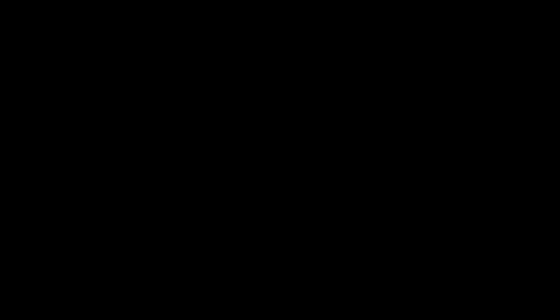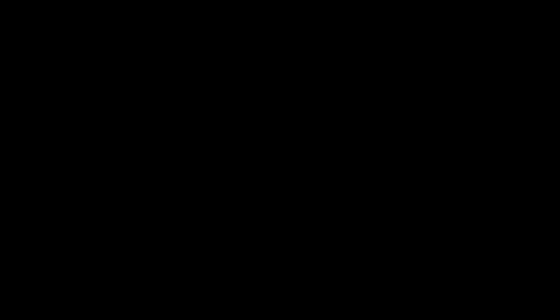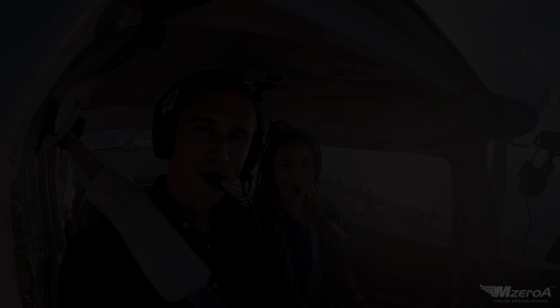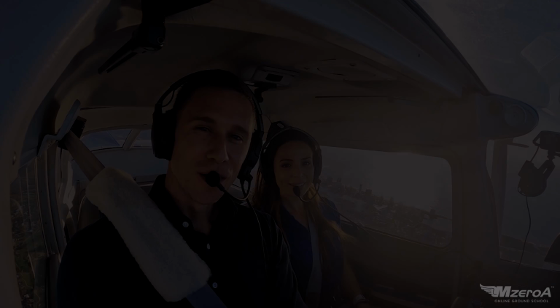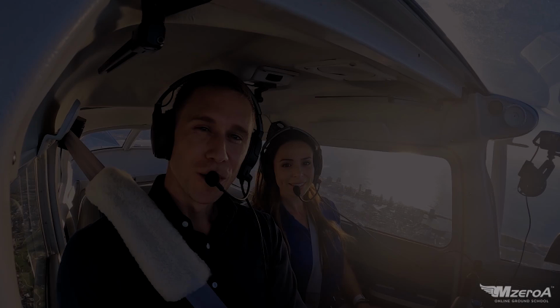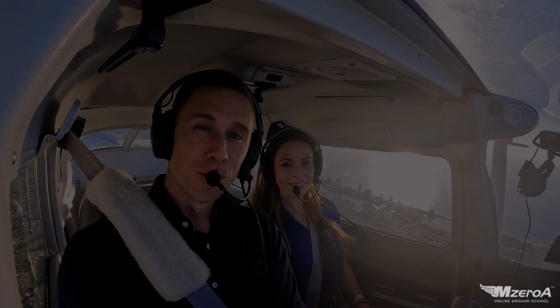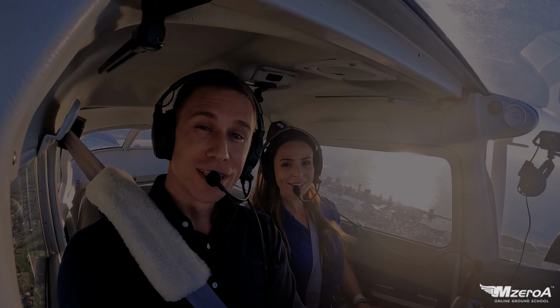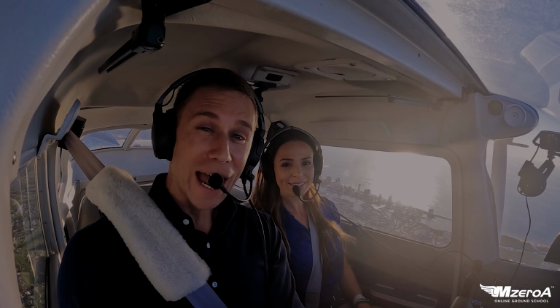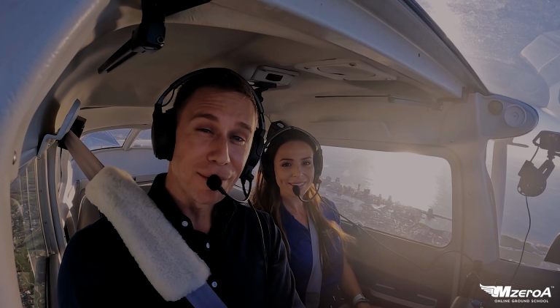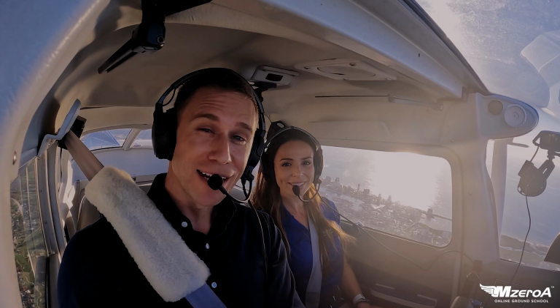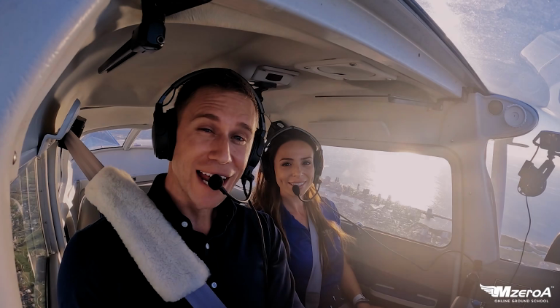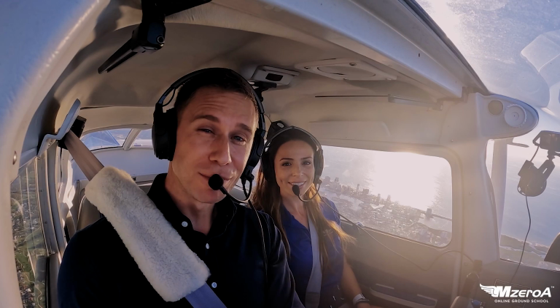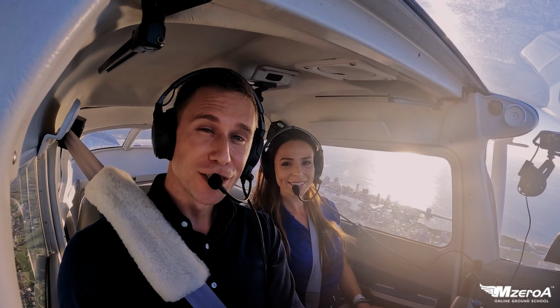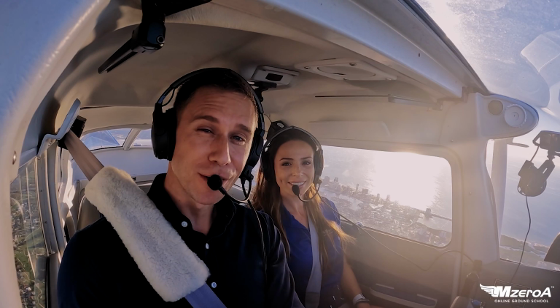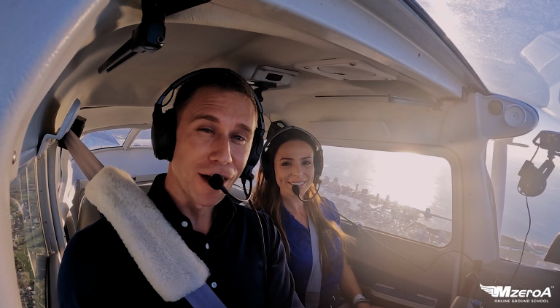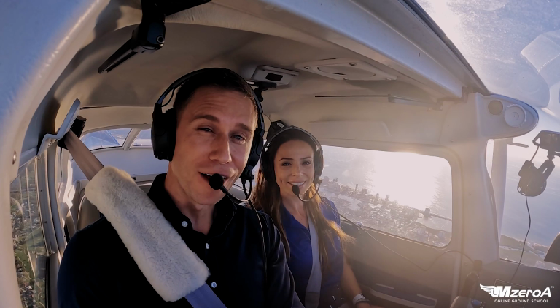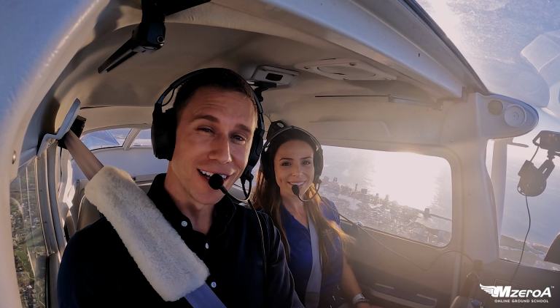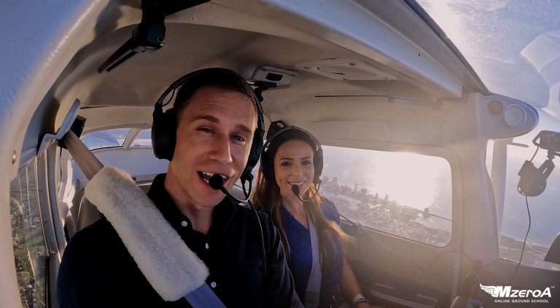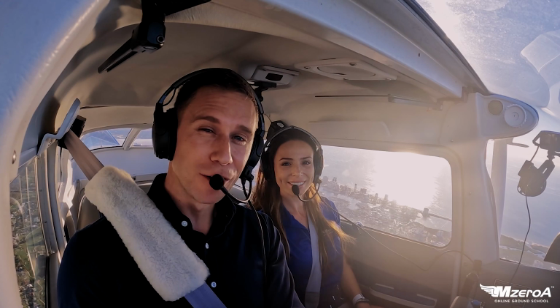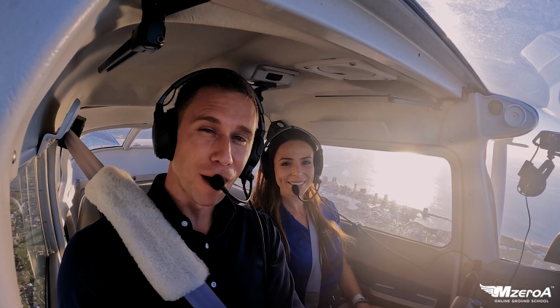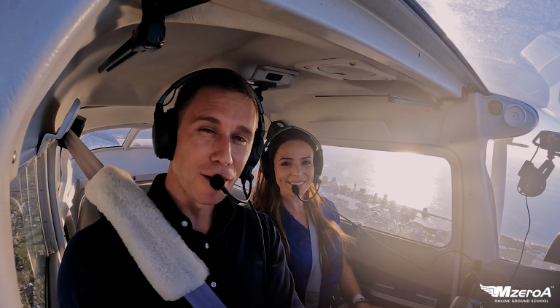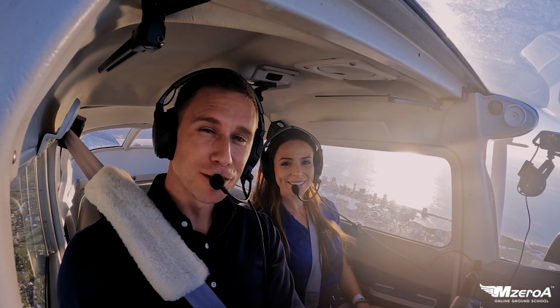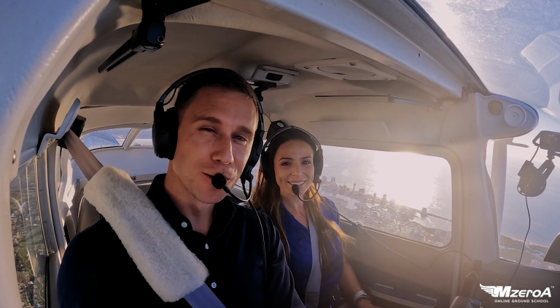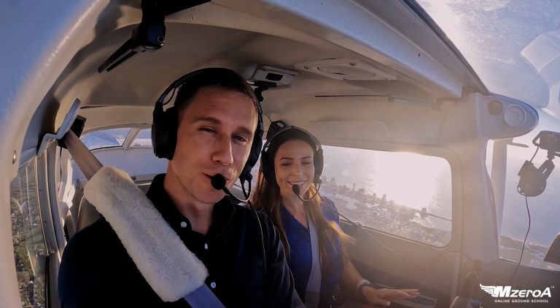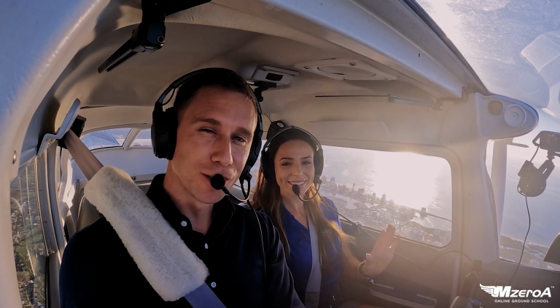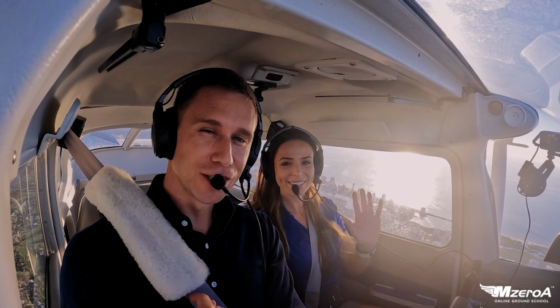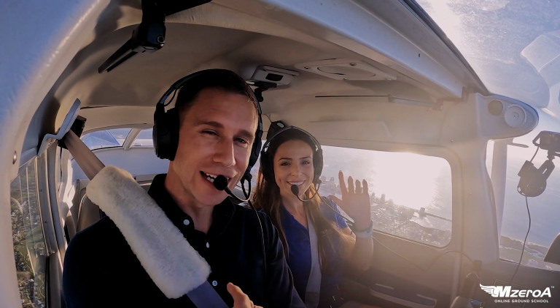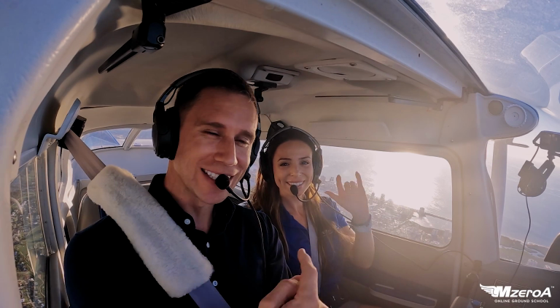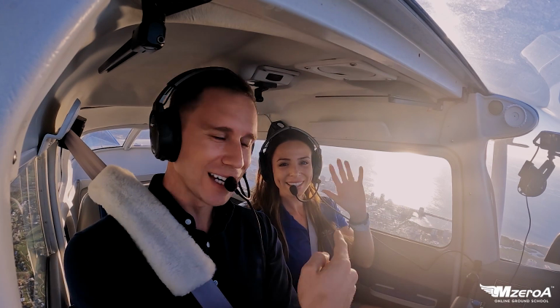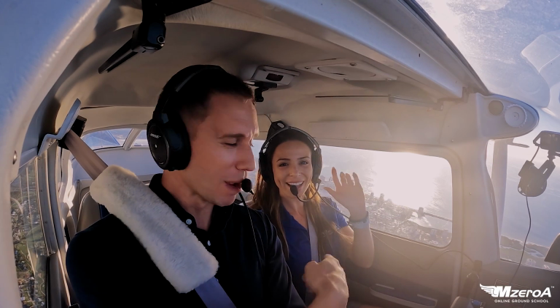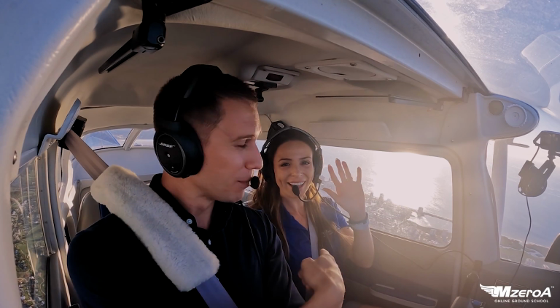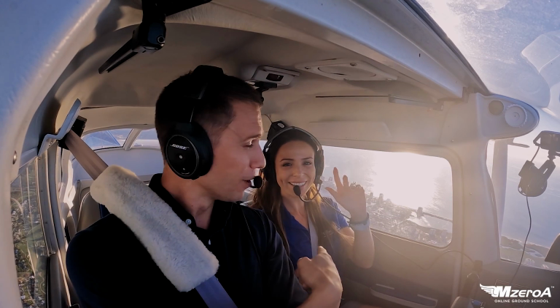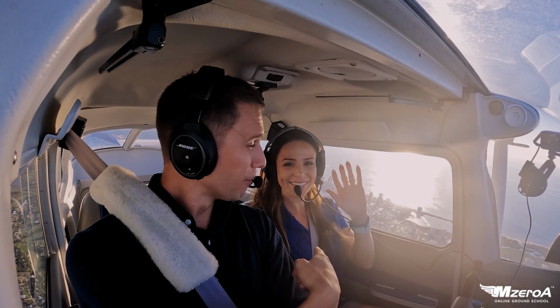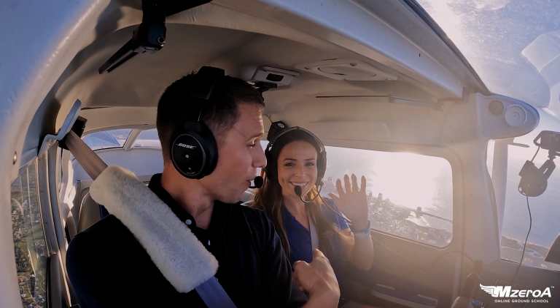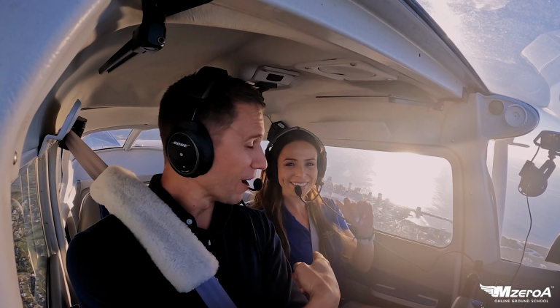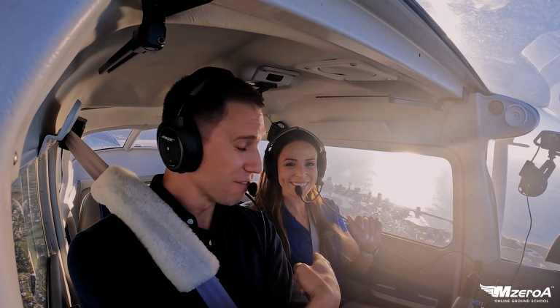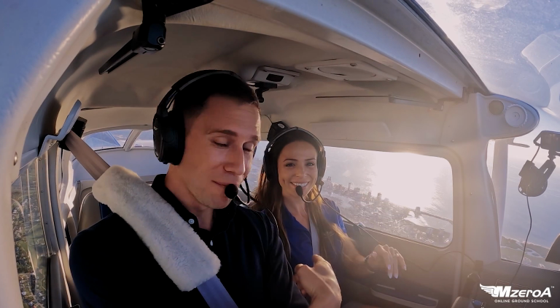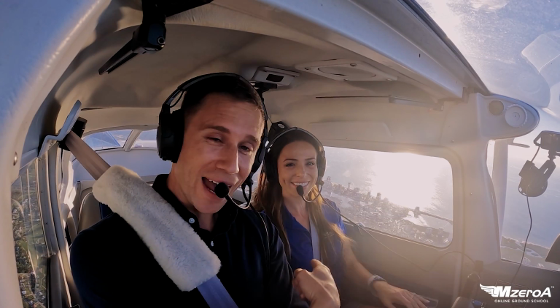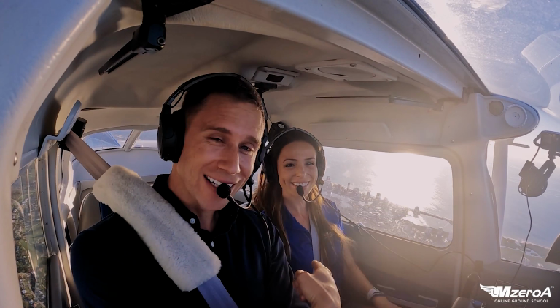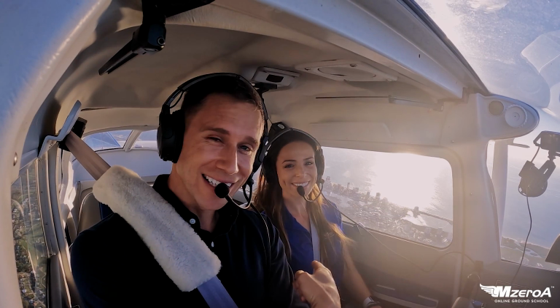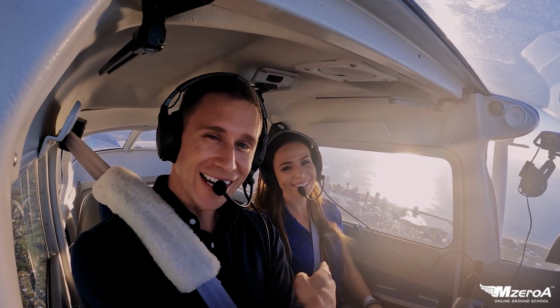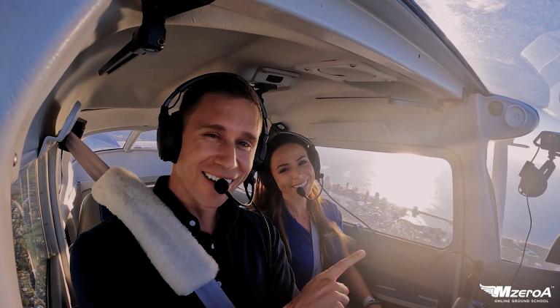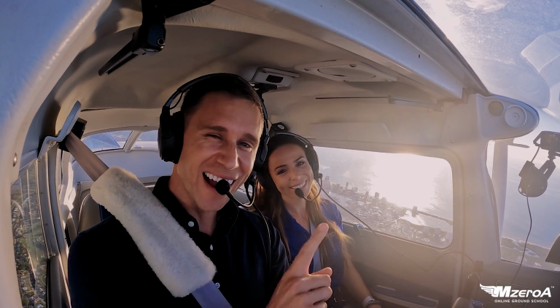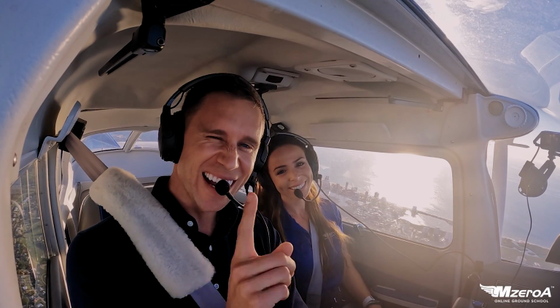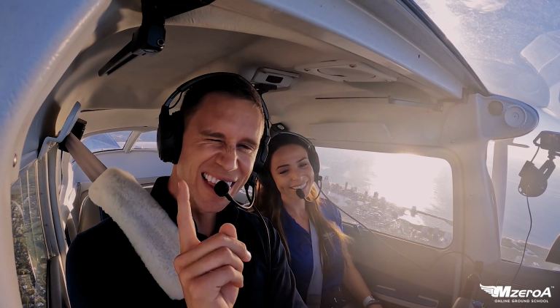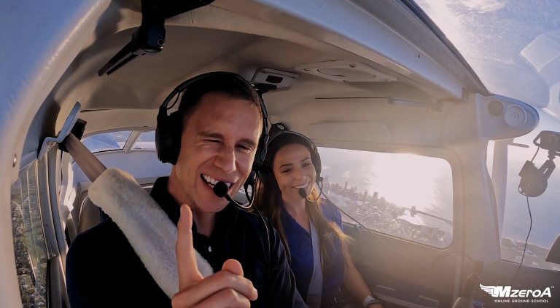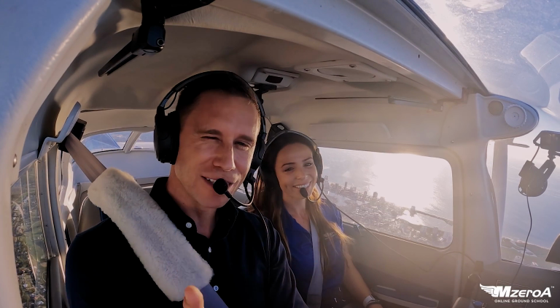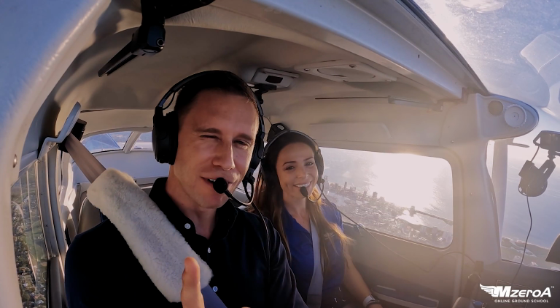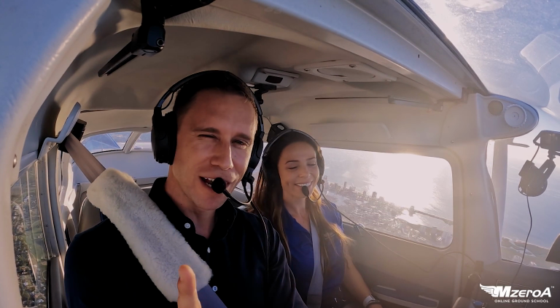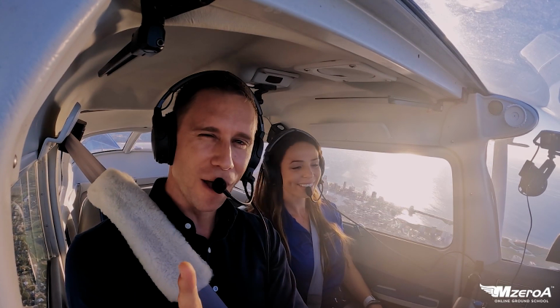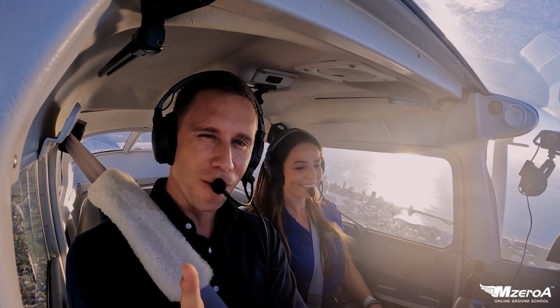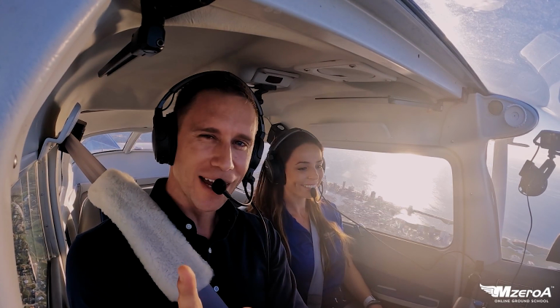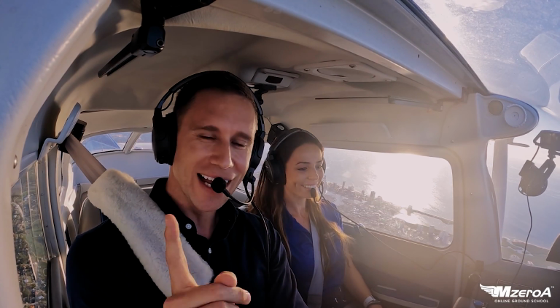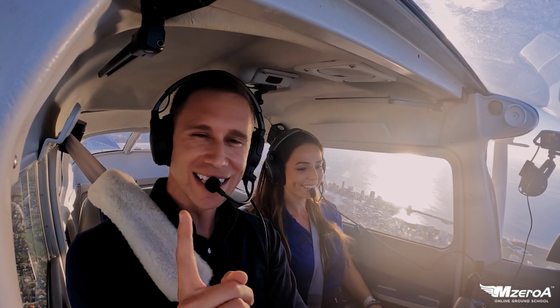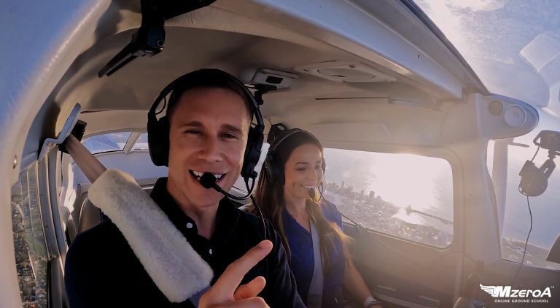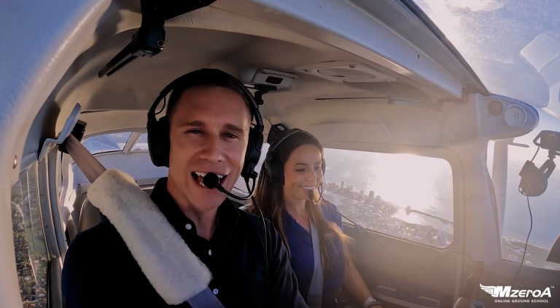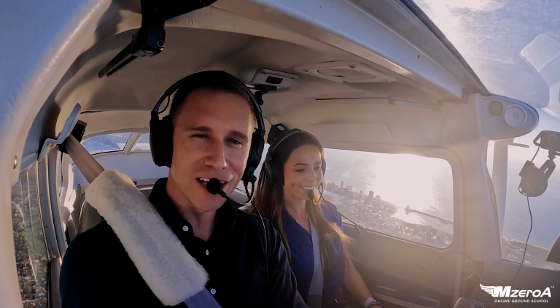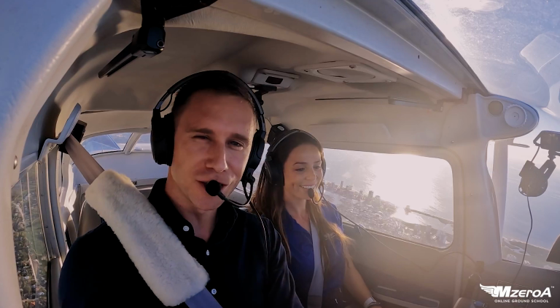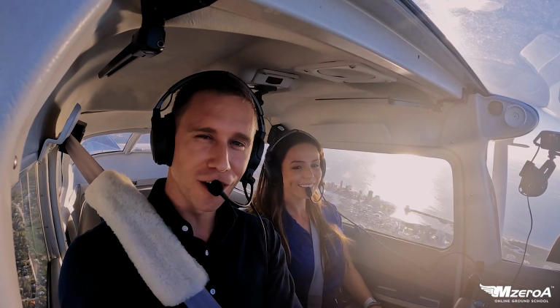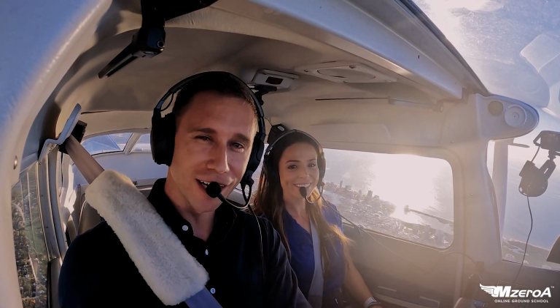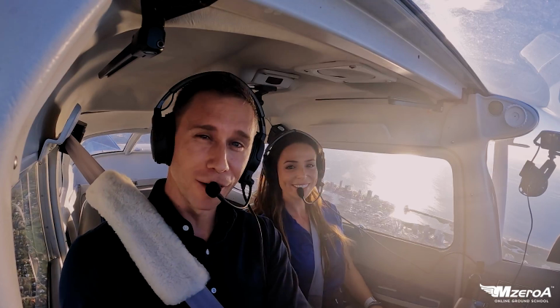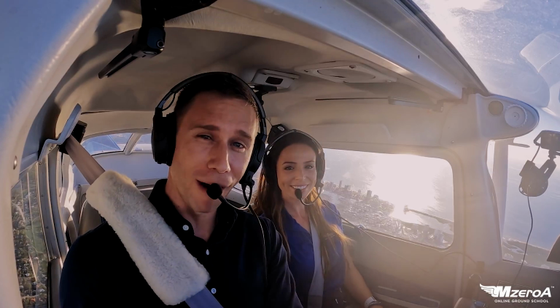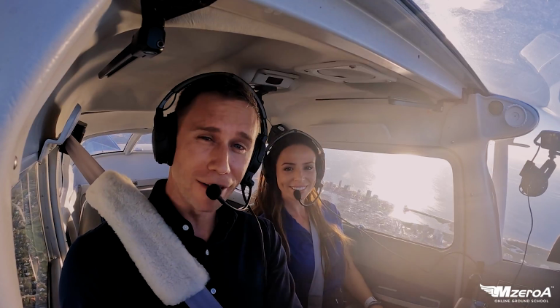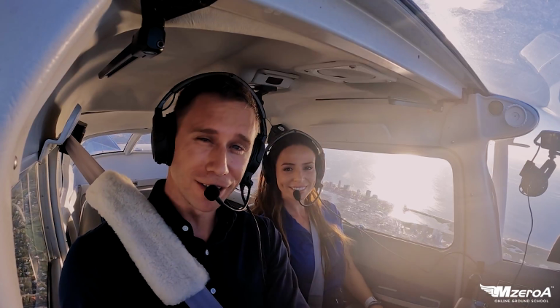What's happening, M-Zuri Online Ground School. Jason and my beautiful wife Magda here, and in this video it's a Class Charlie Arrival.